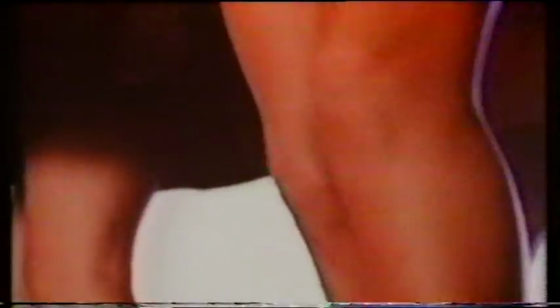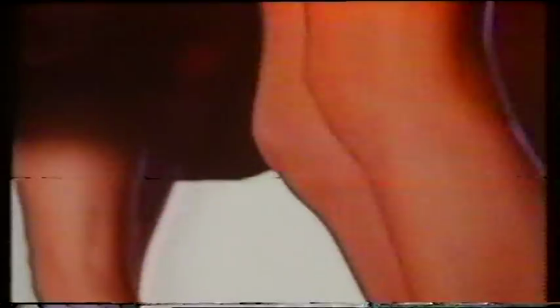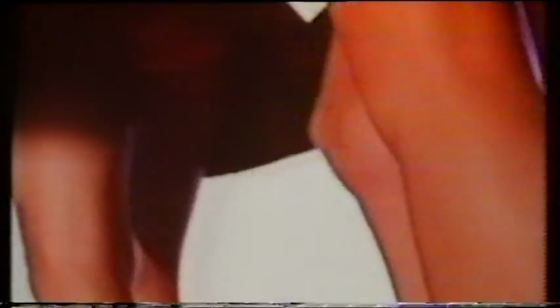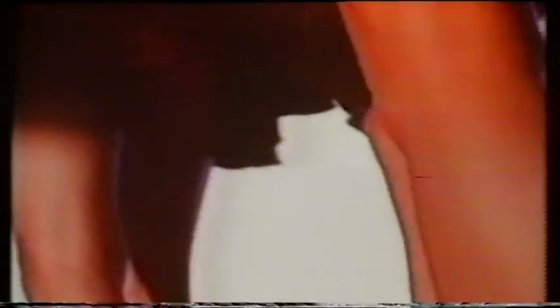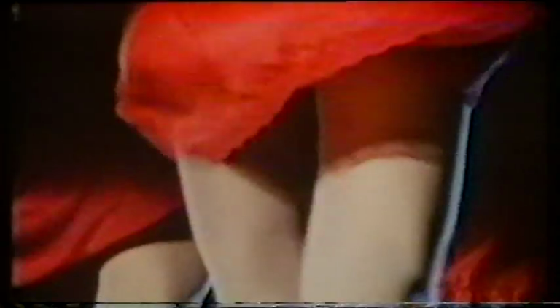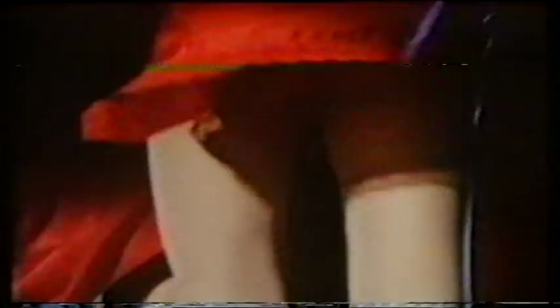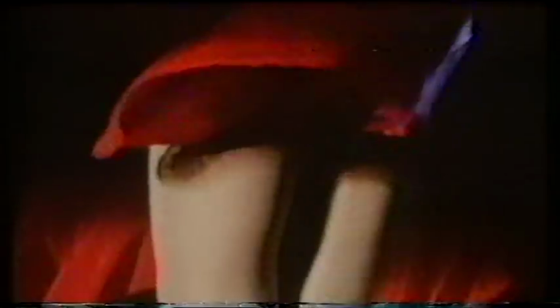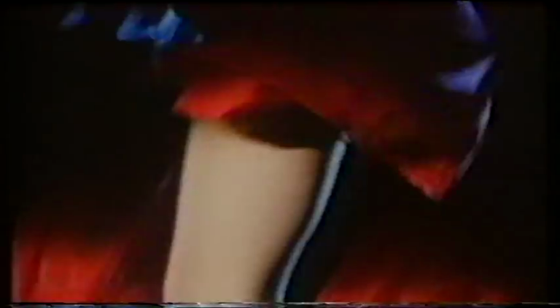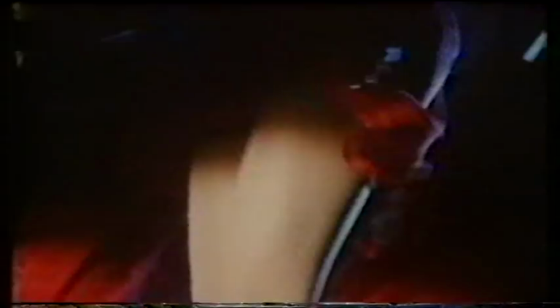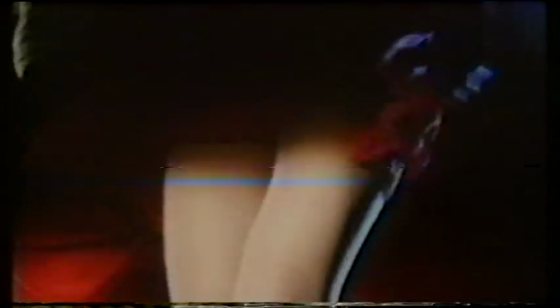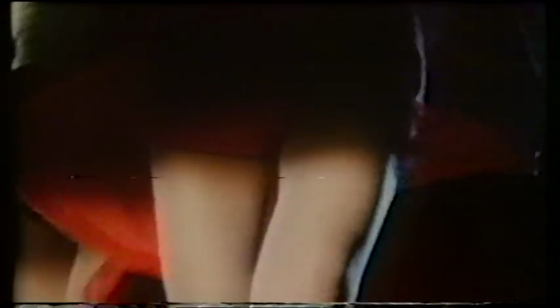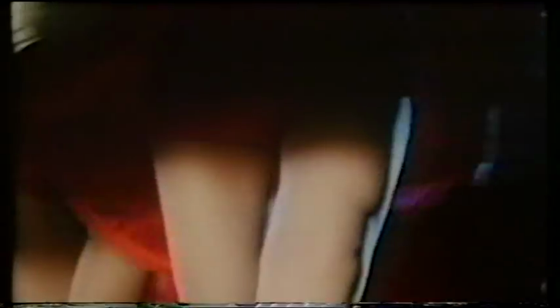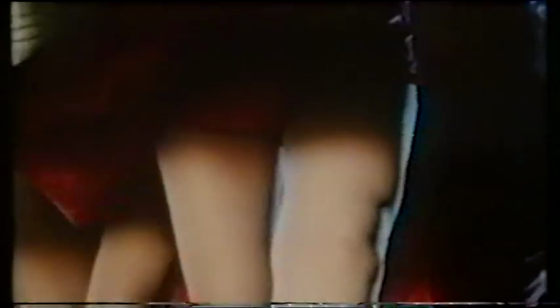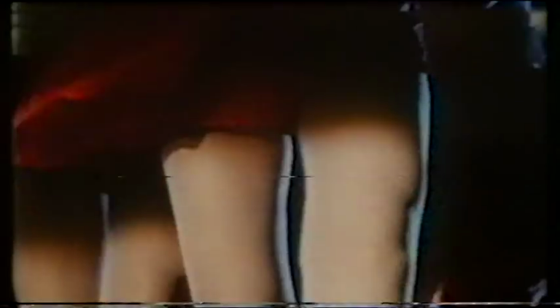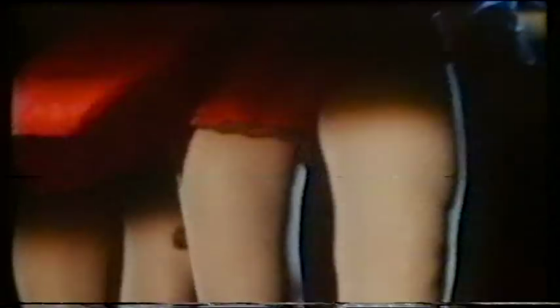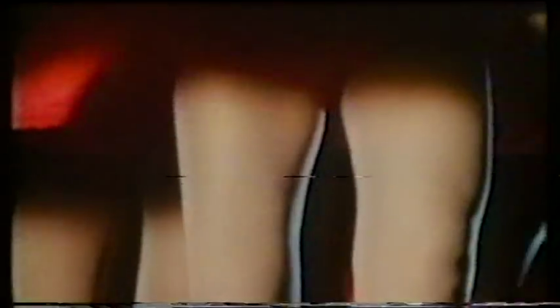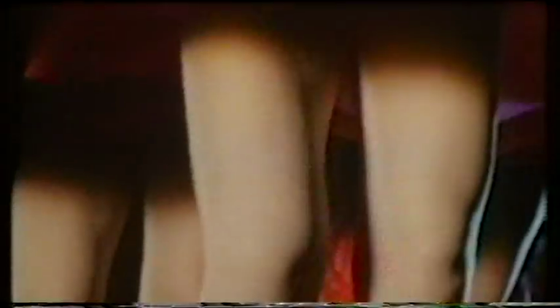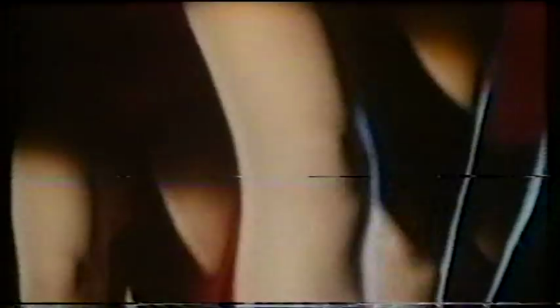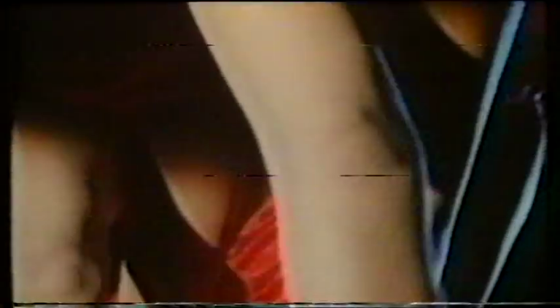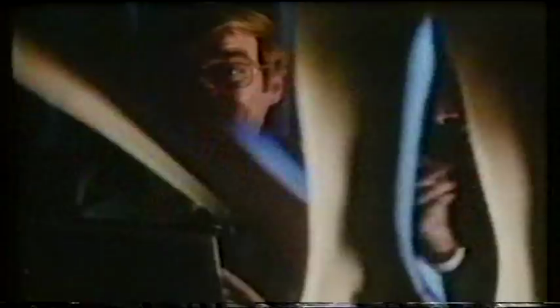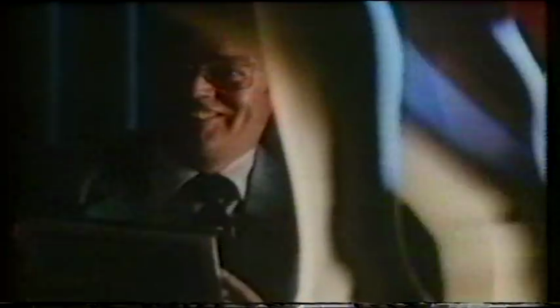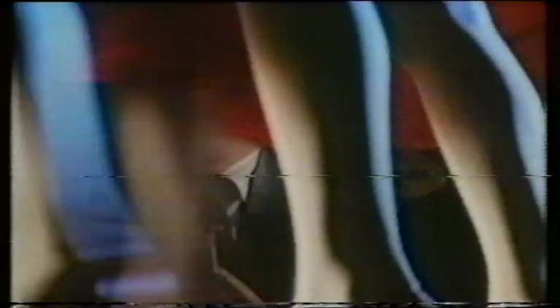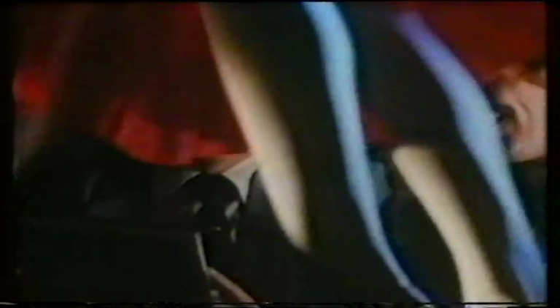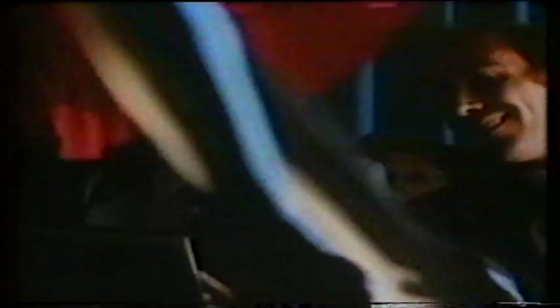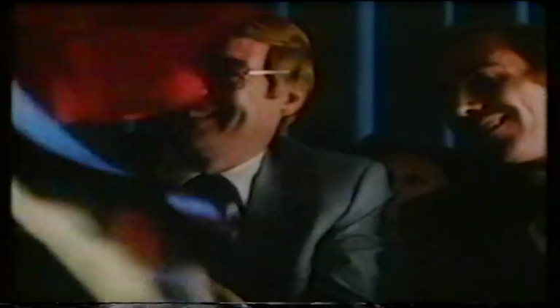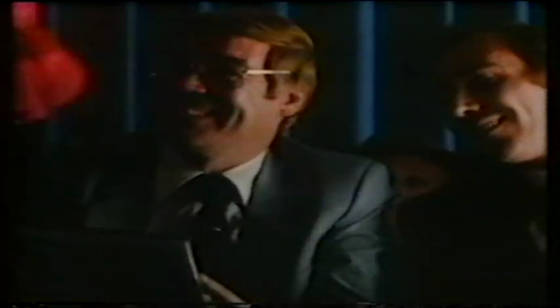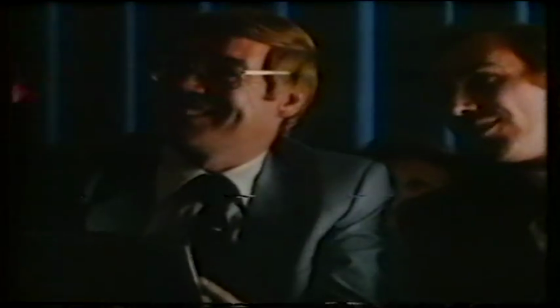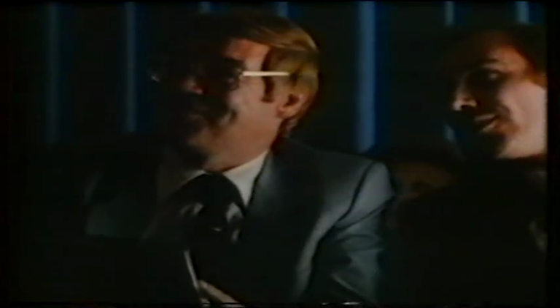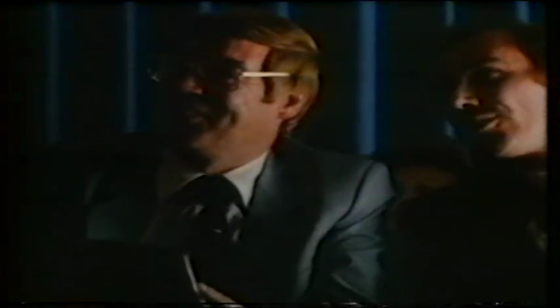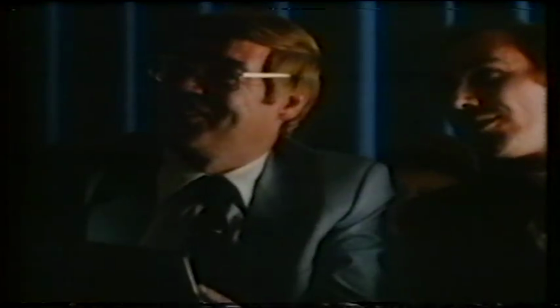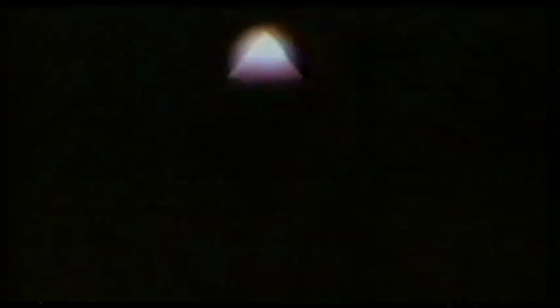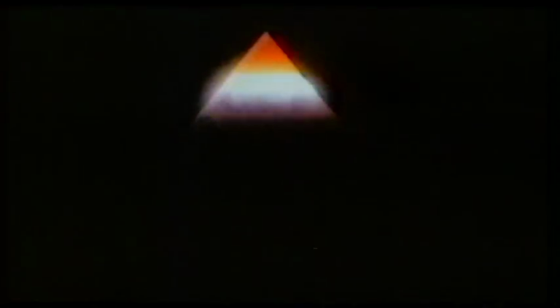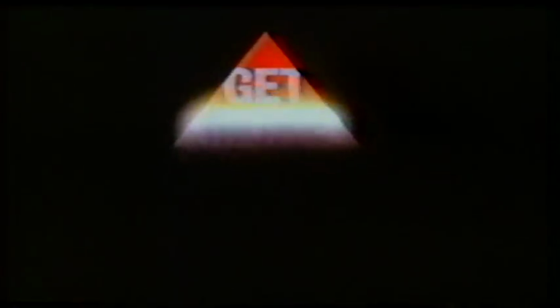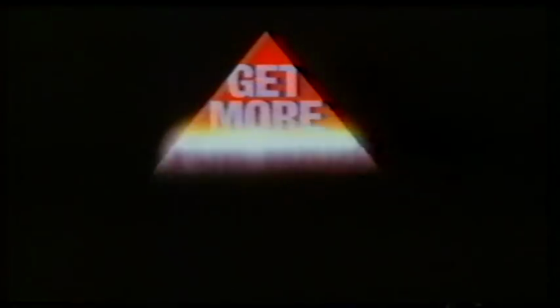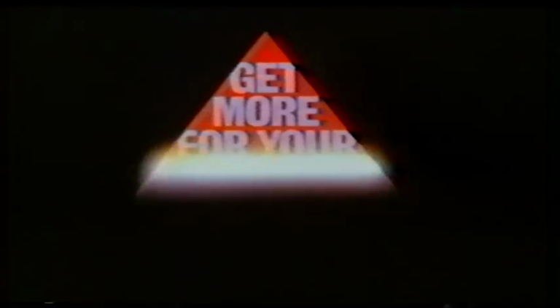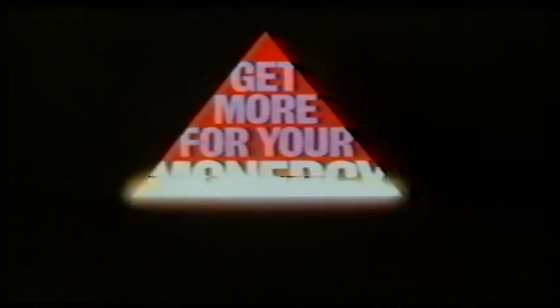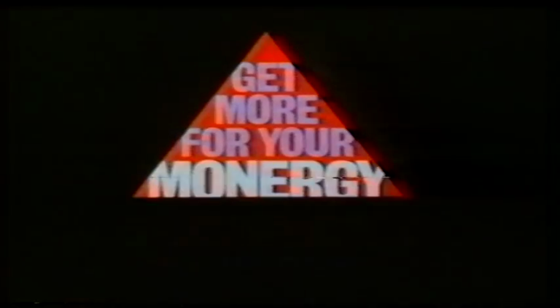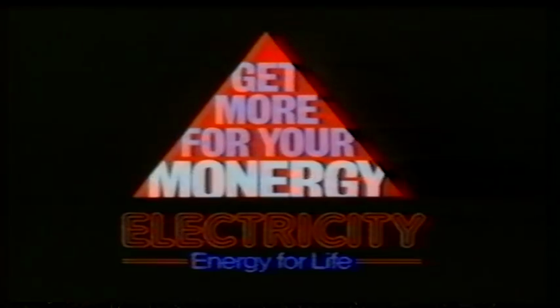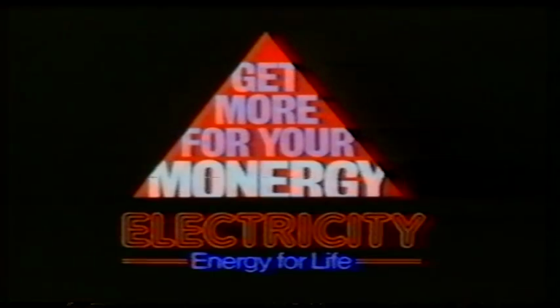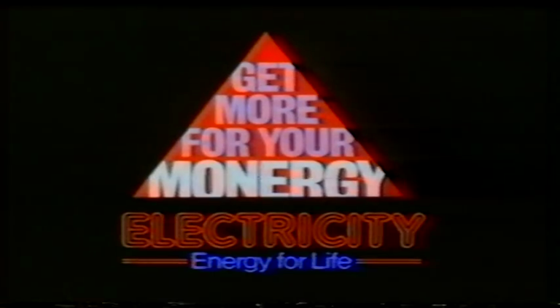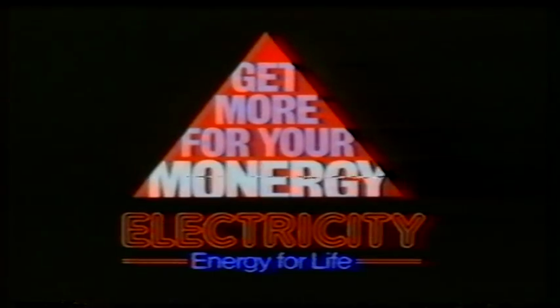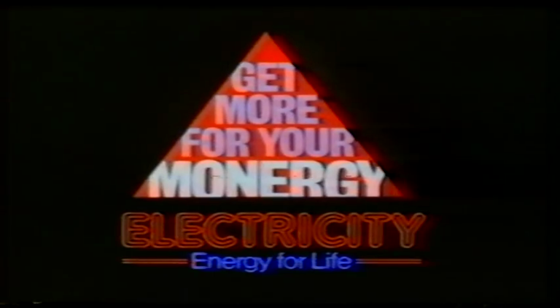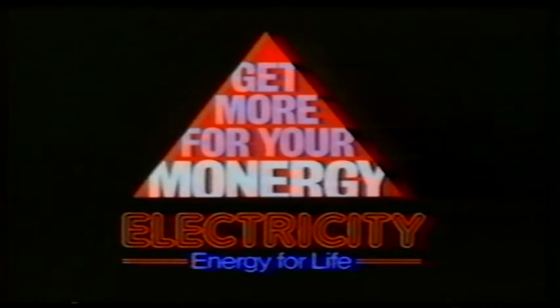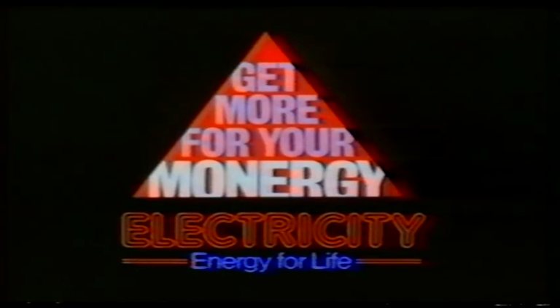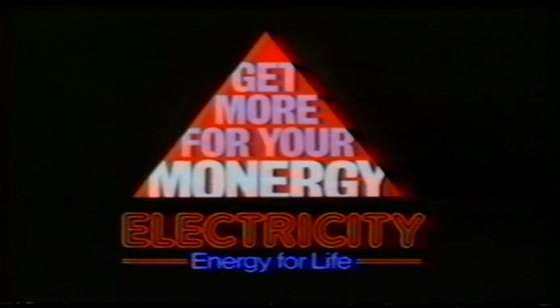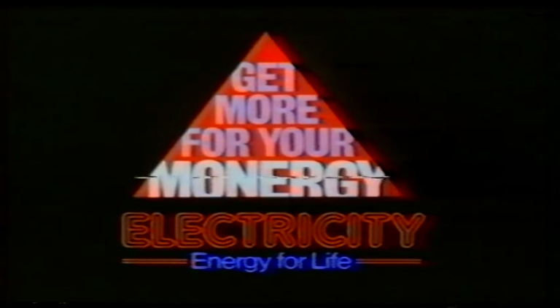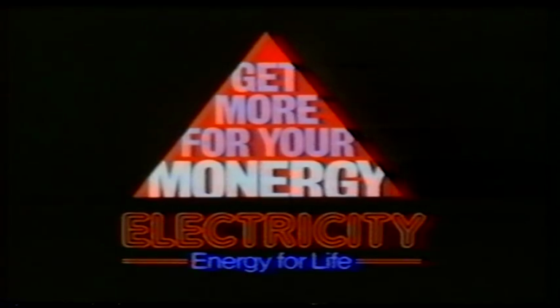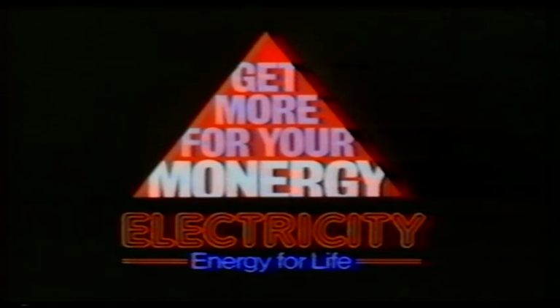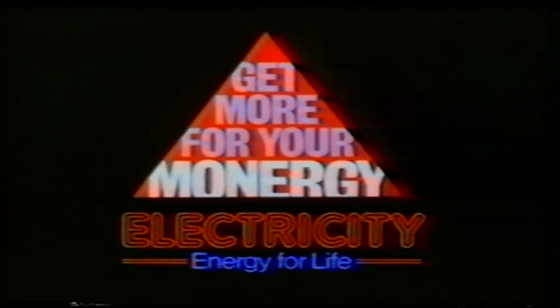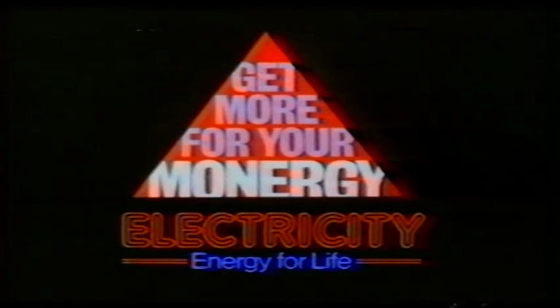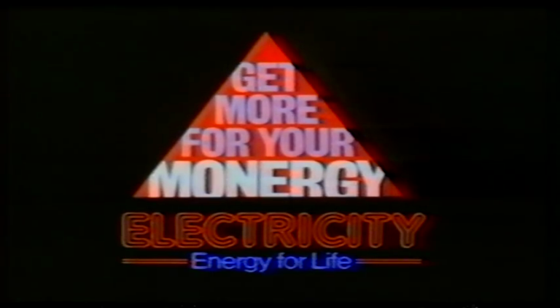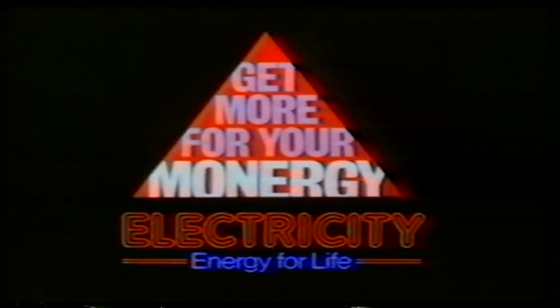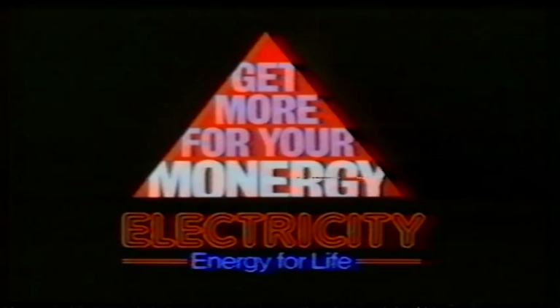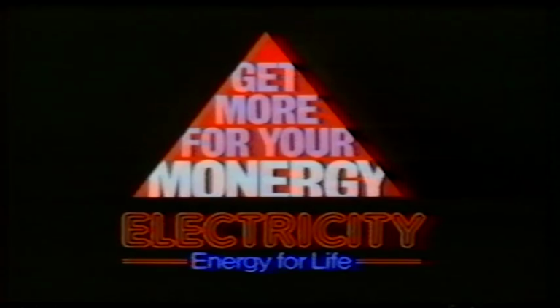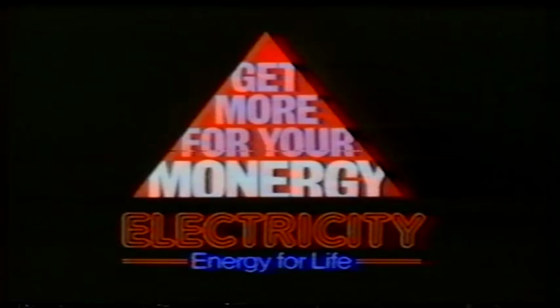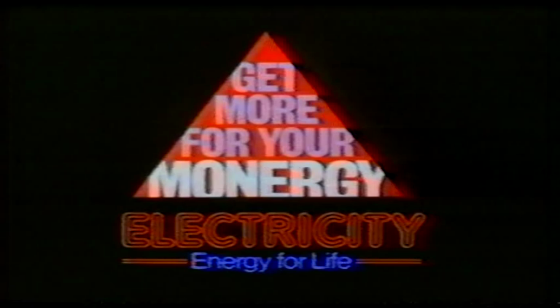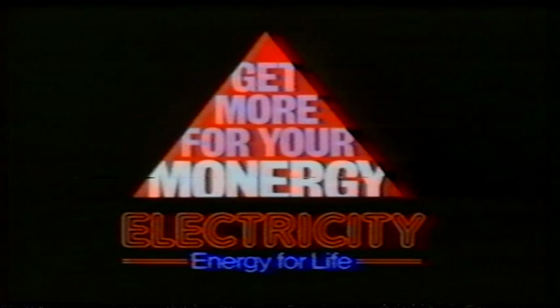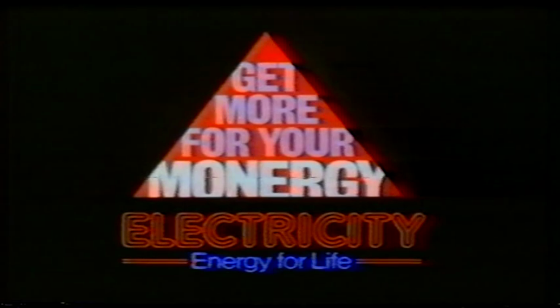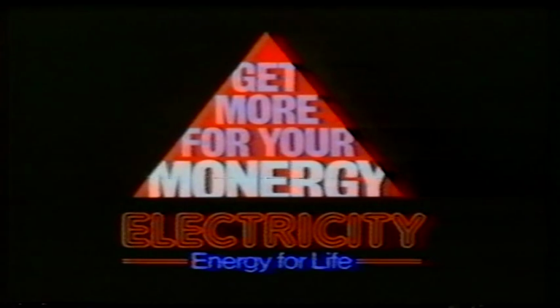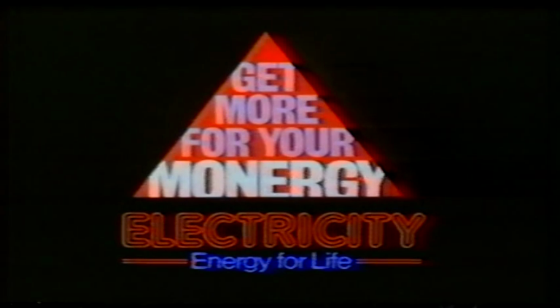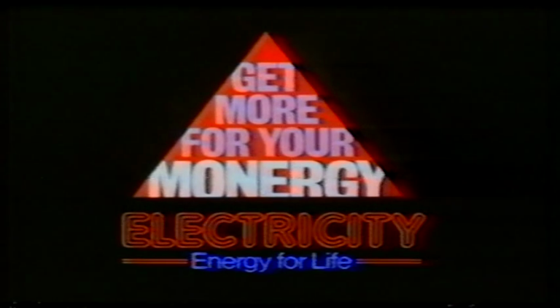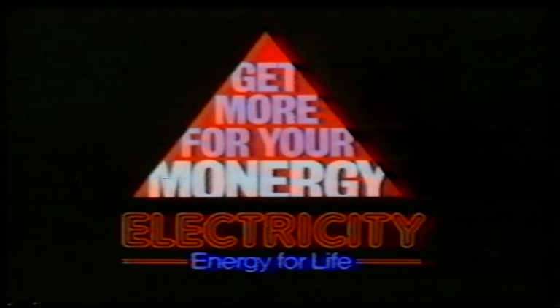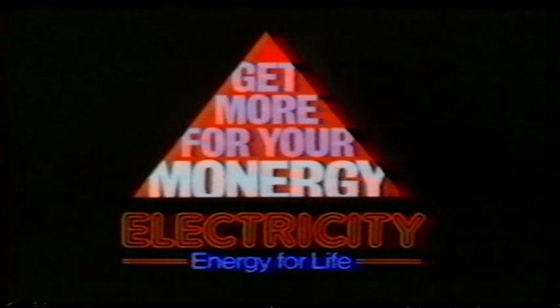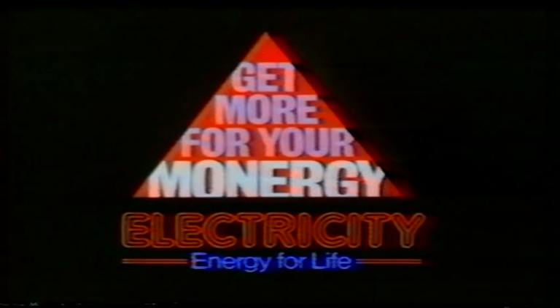By finding new ways to generate and use electricity more effectively, we will always be able to say, we have the power to help you.